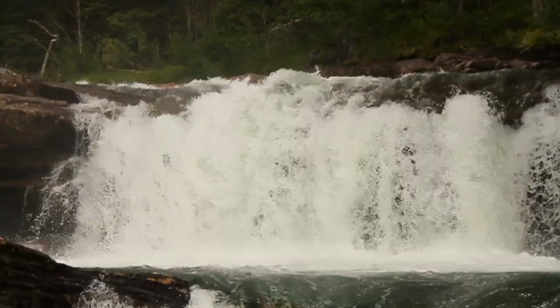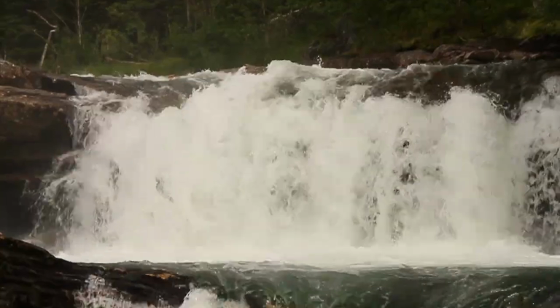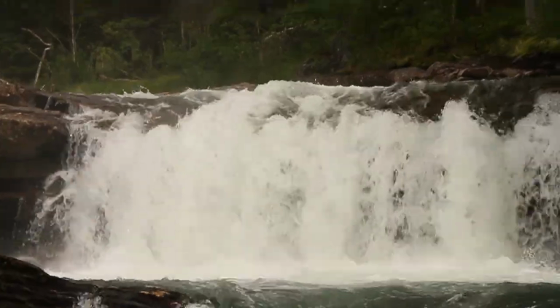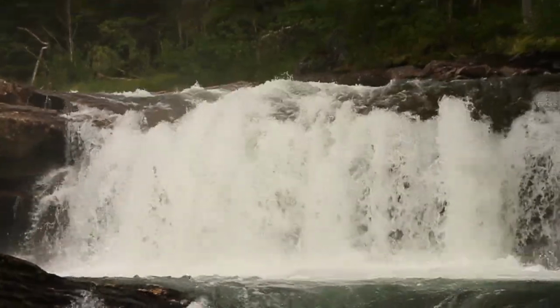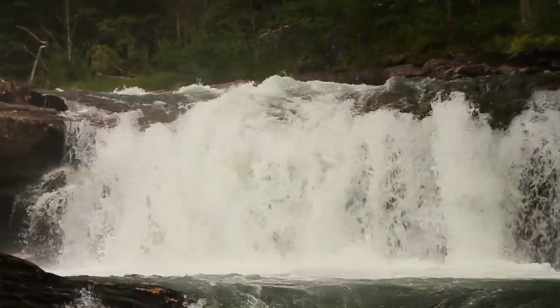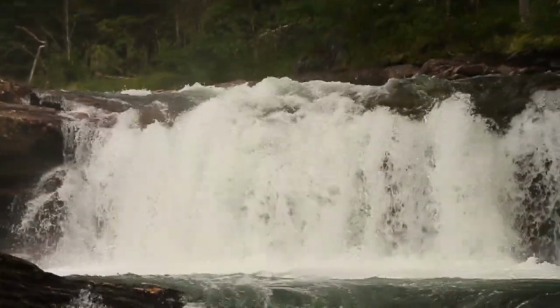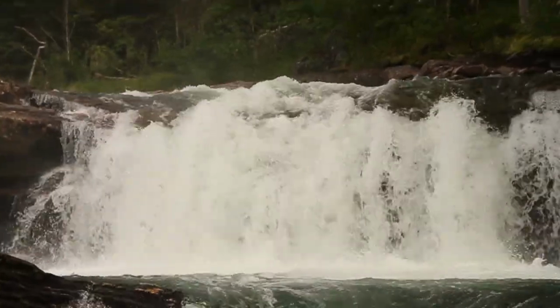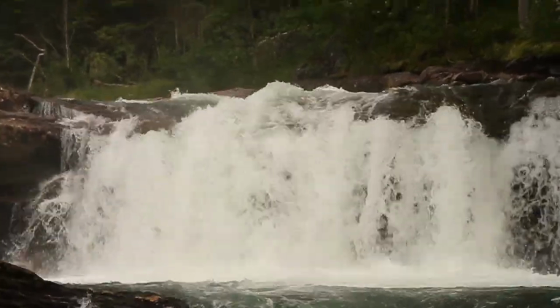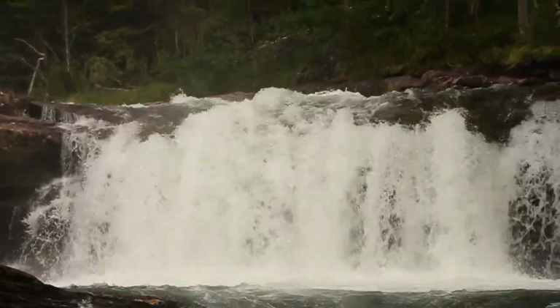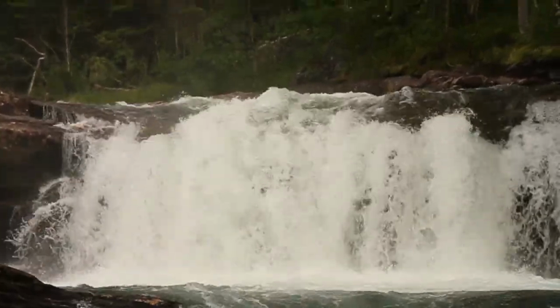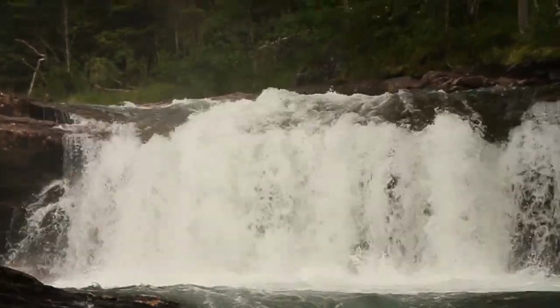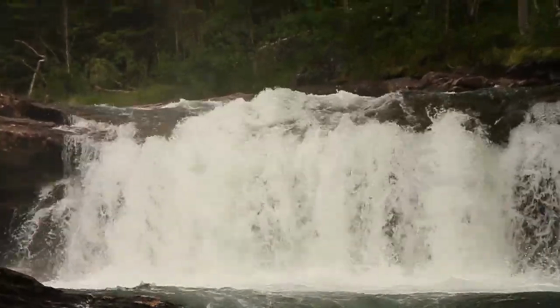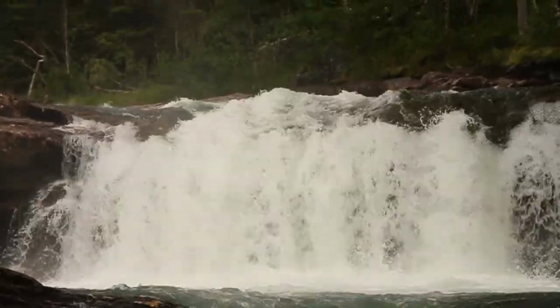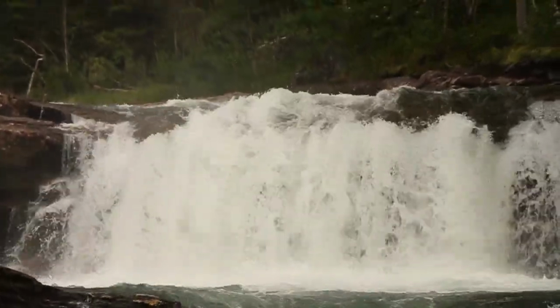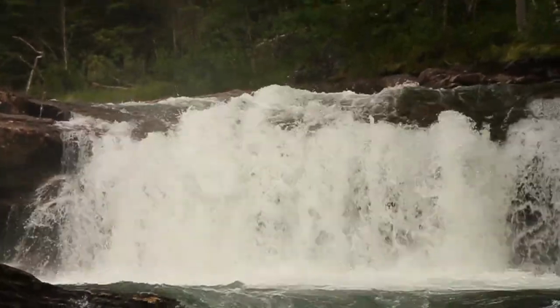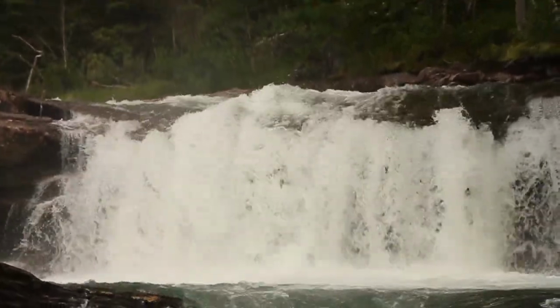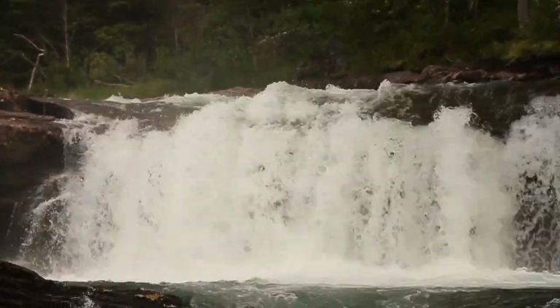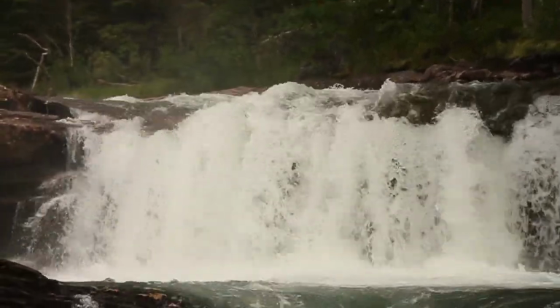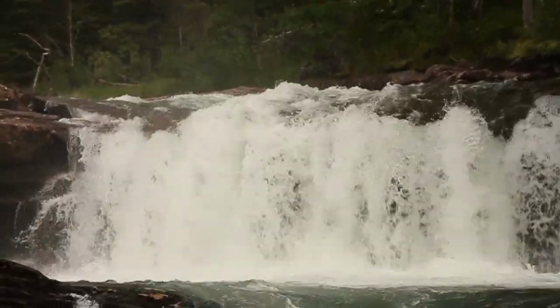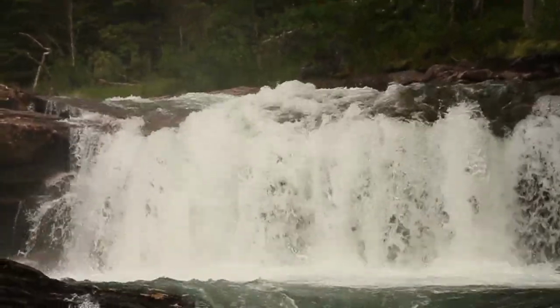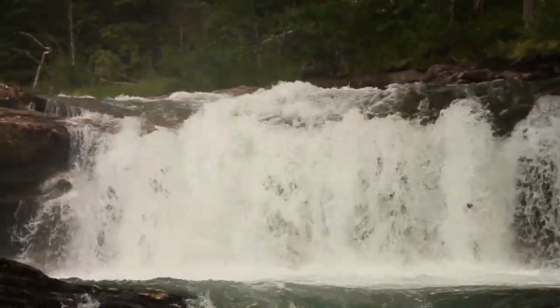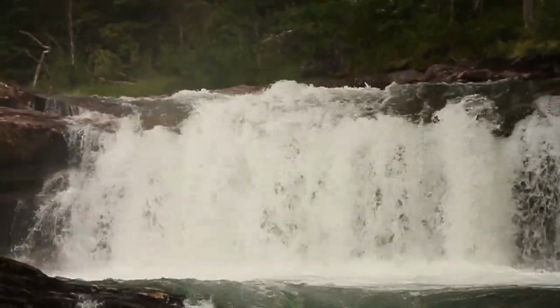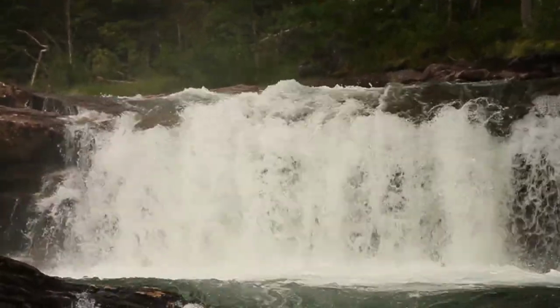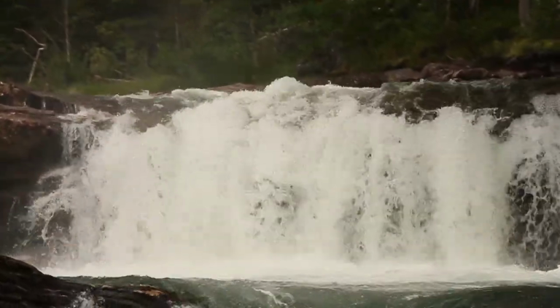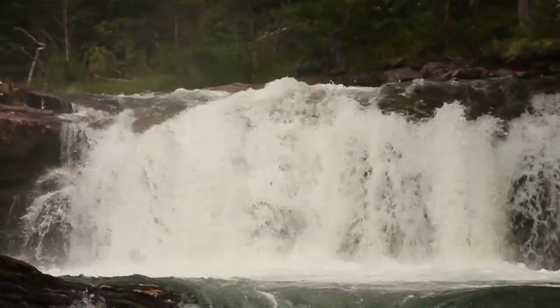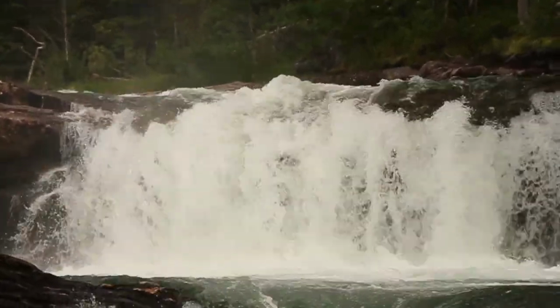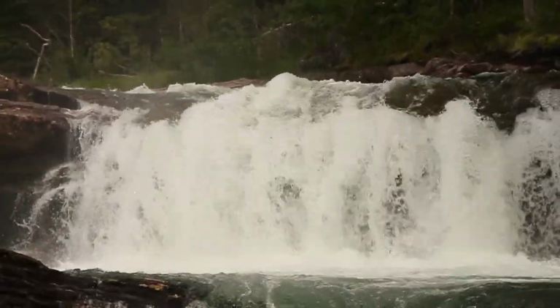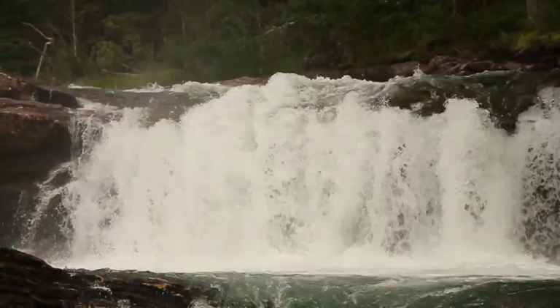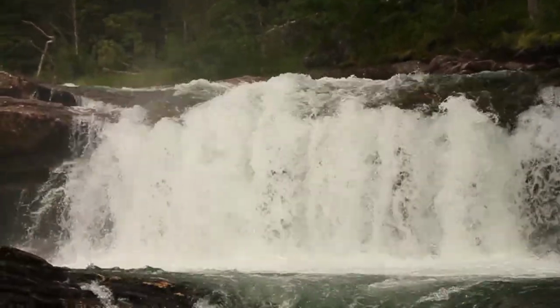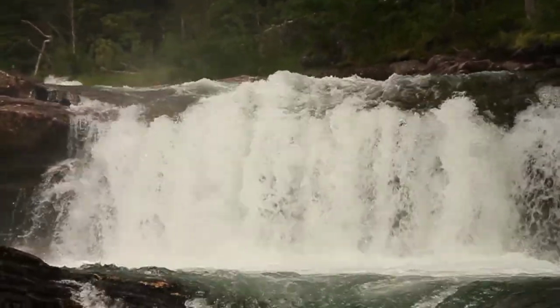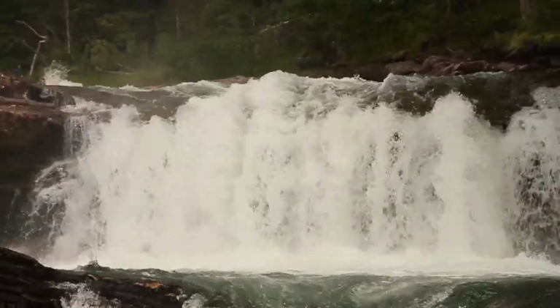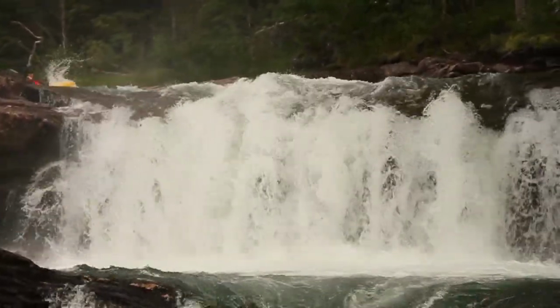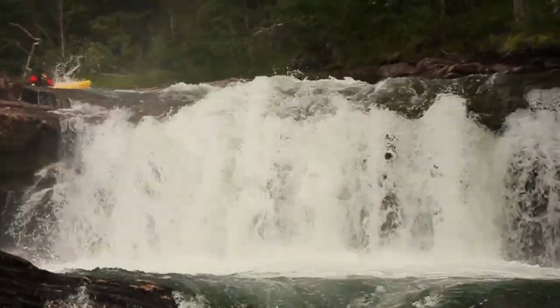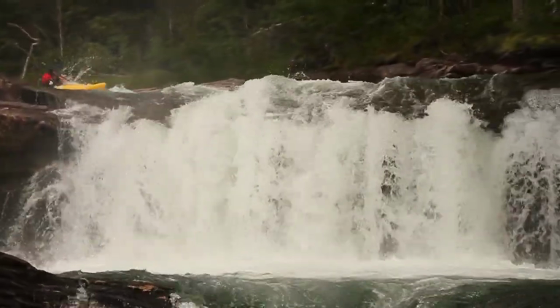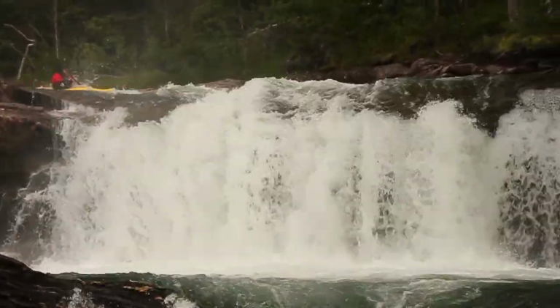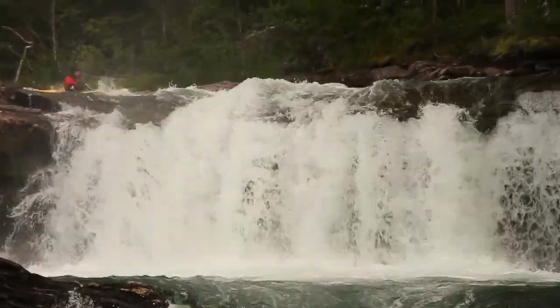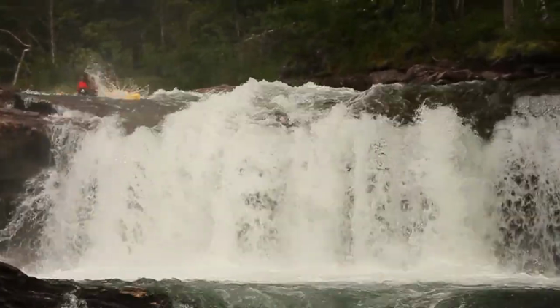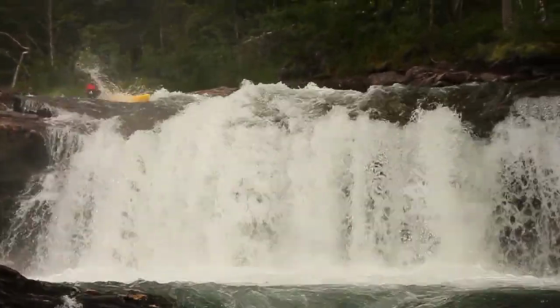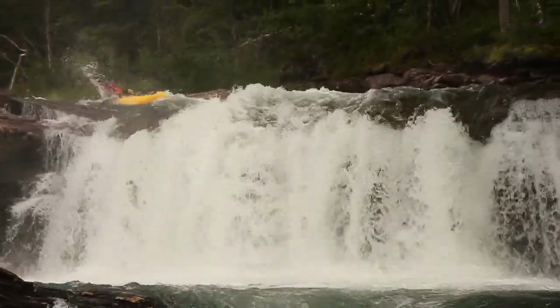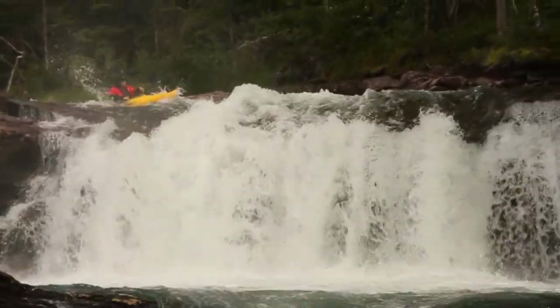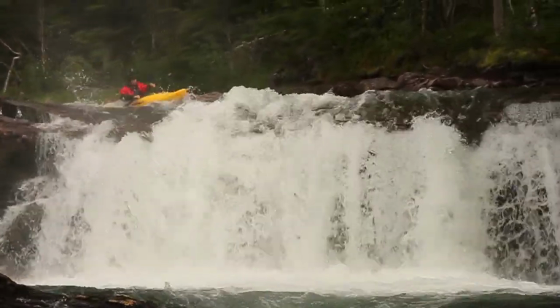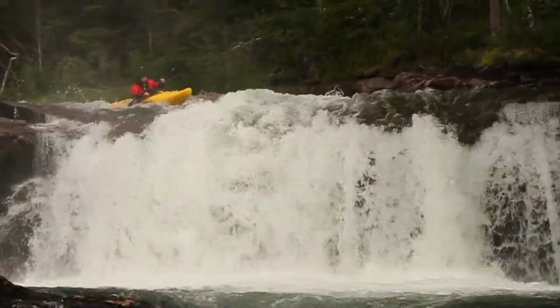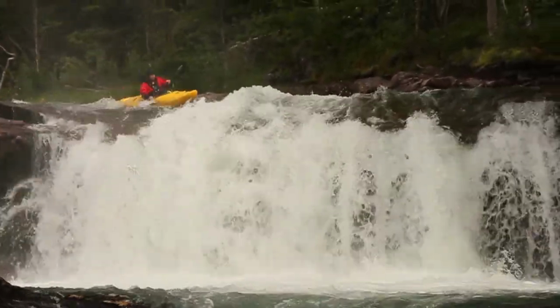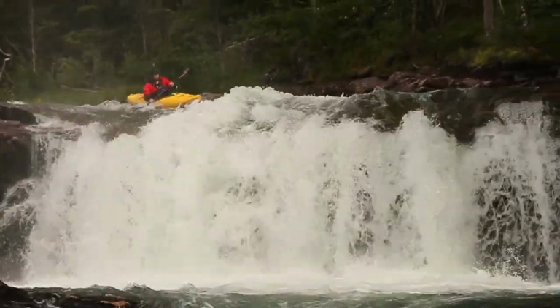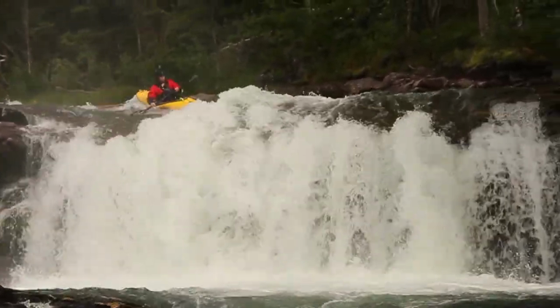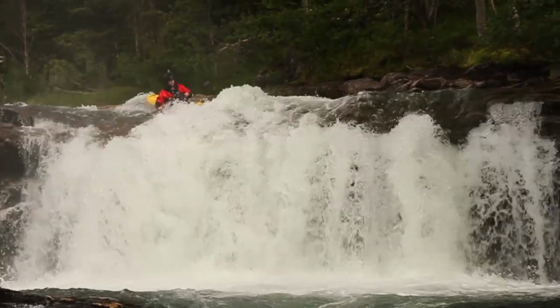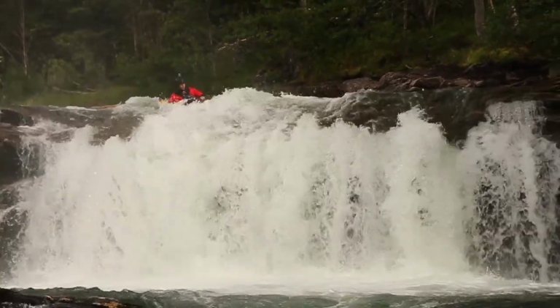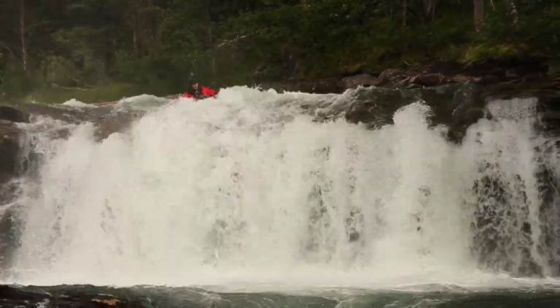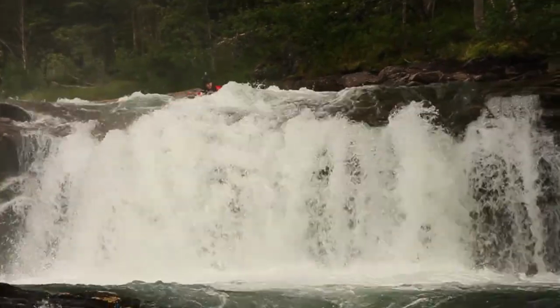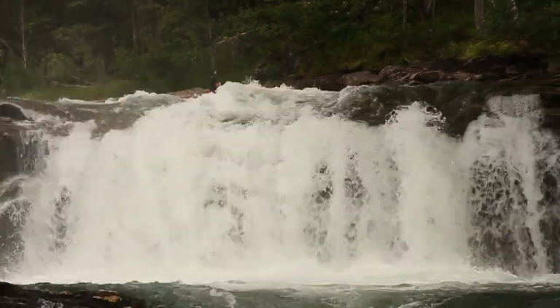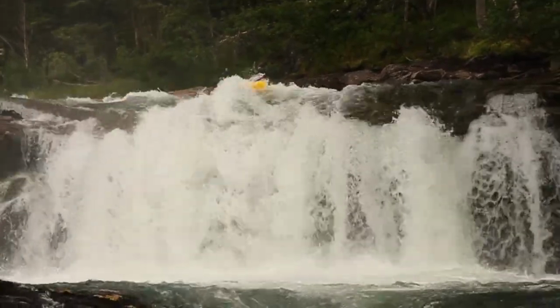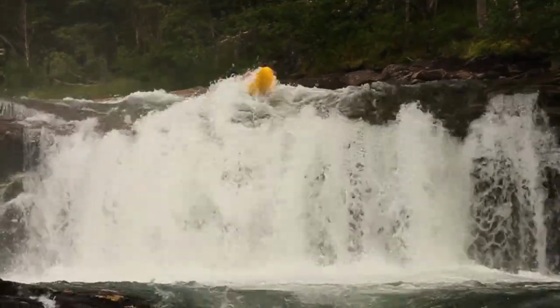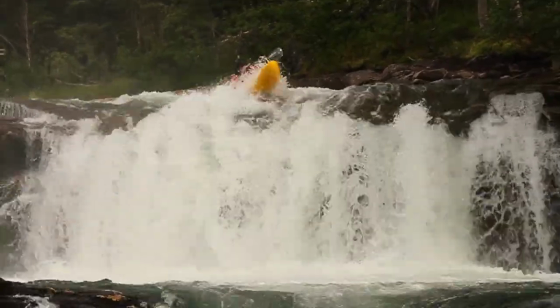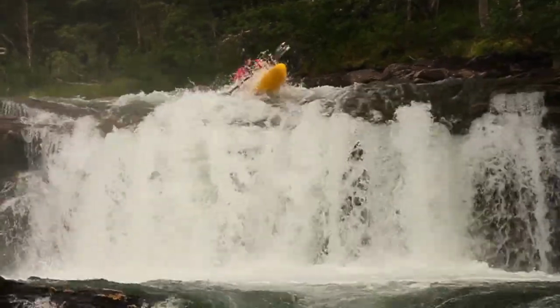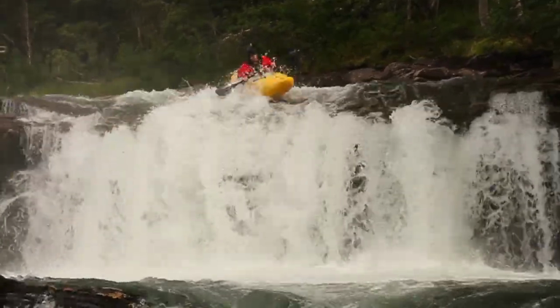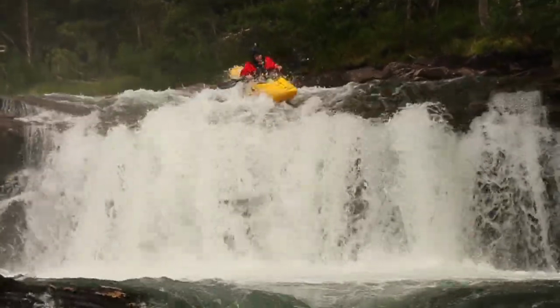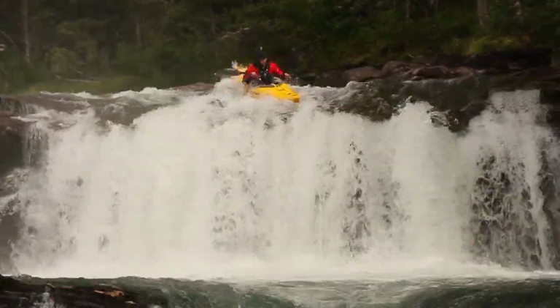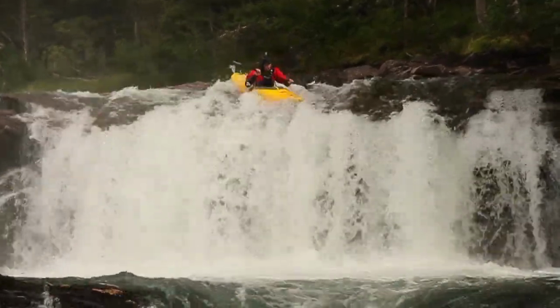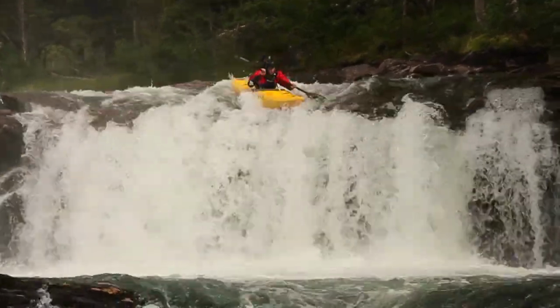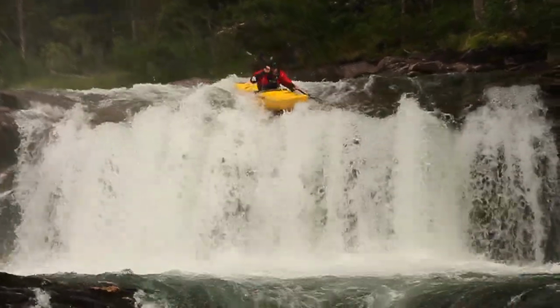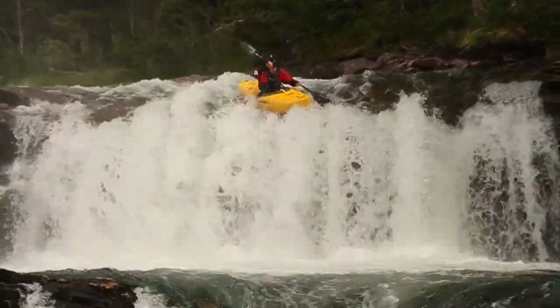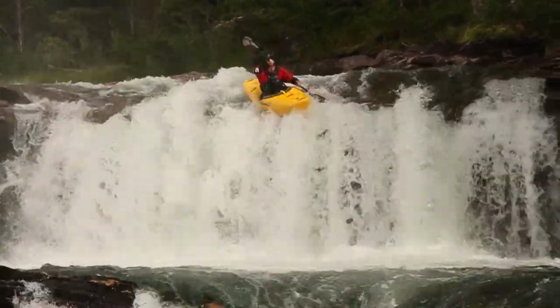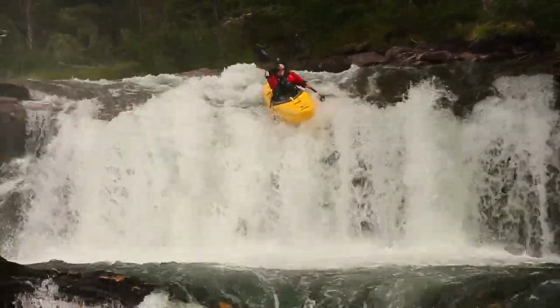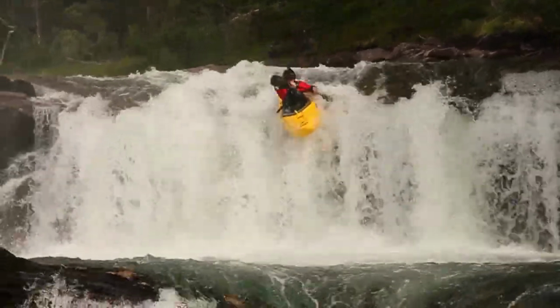Evan Garcia checking in here. I'm about to take you down the Stordal River in Fjordland, Norway.